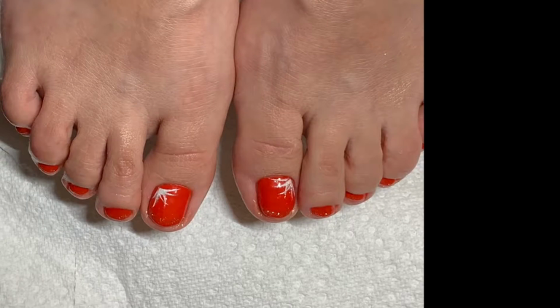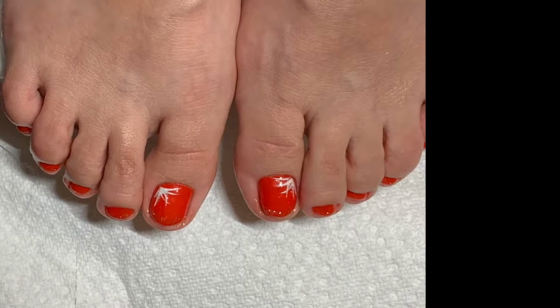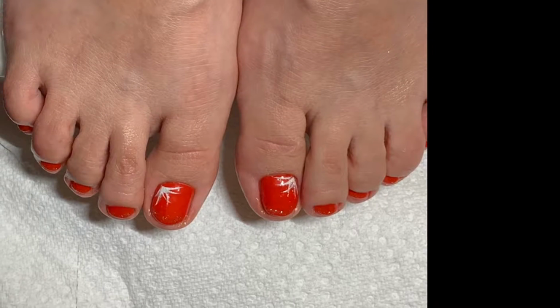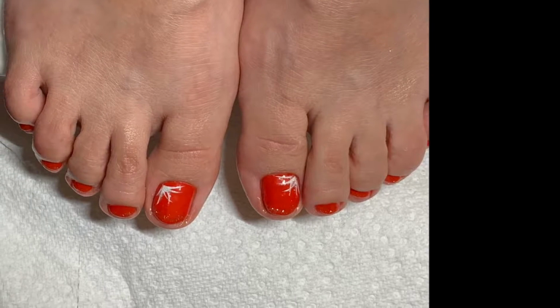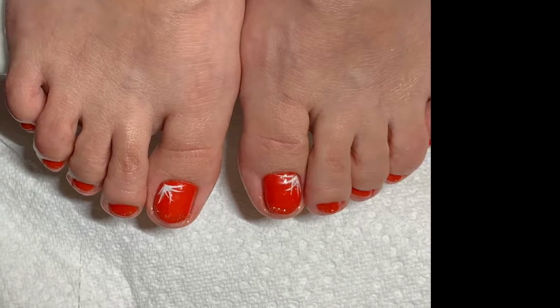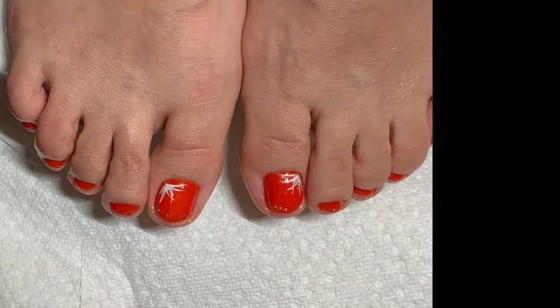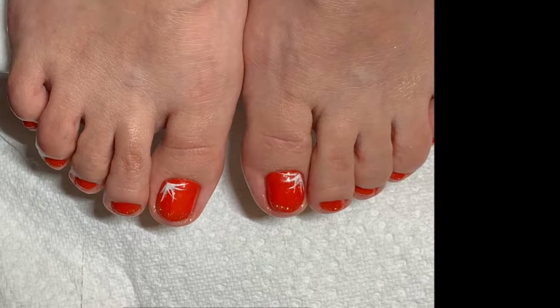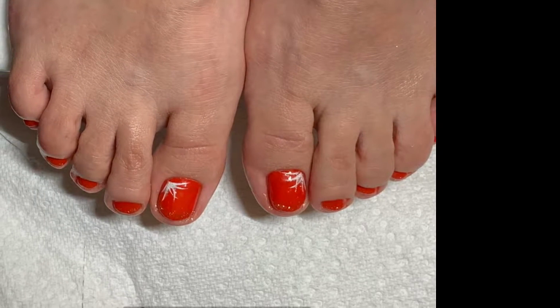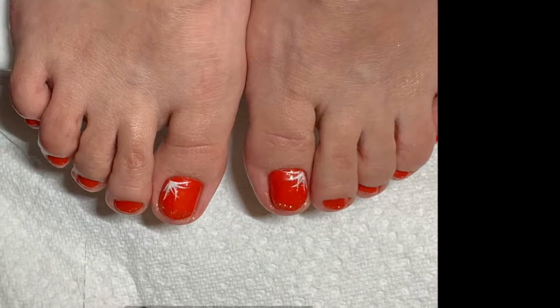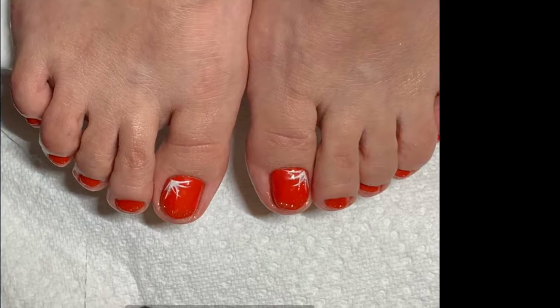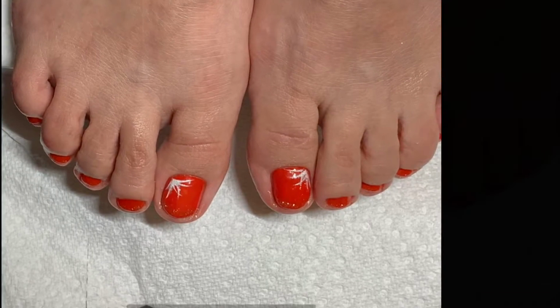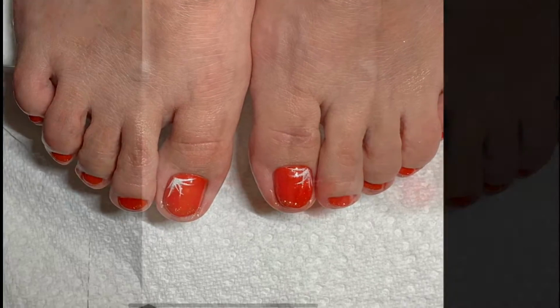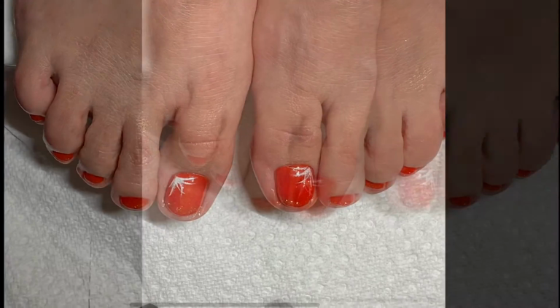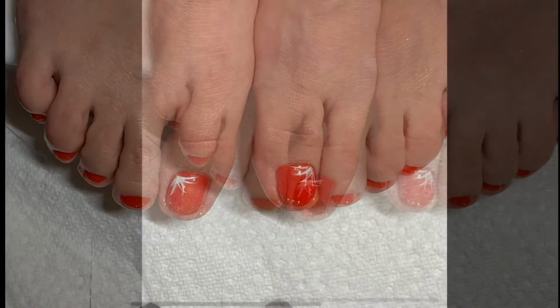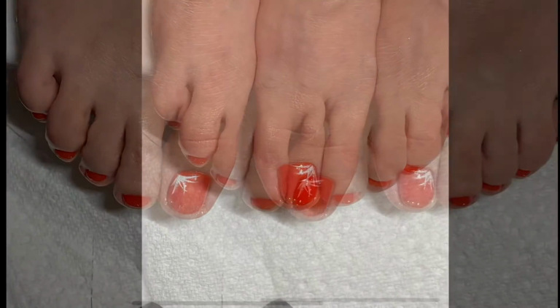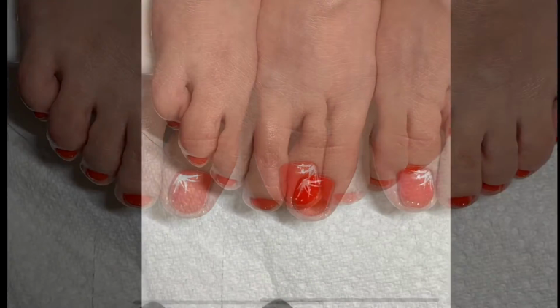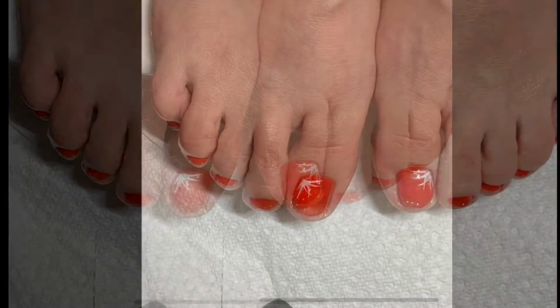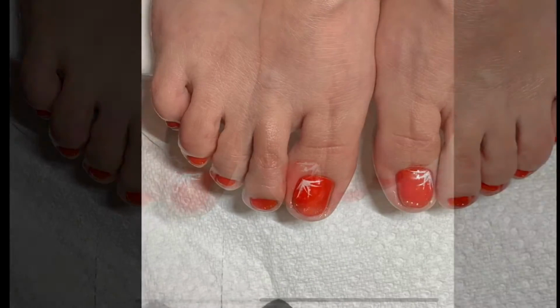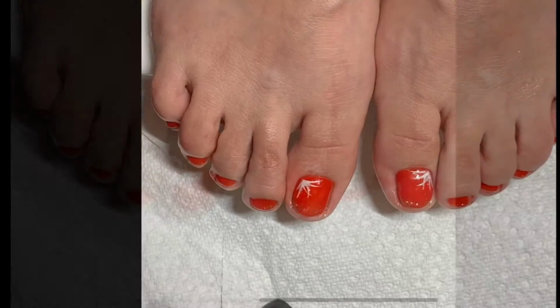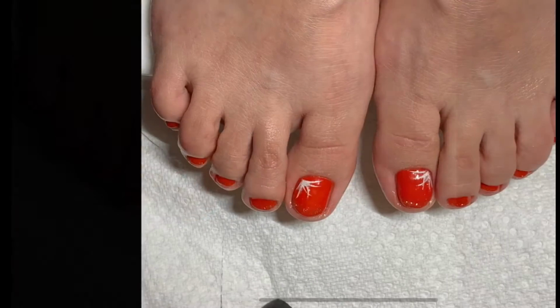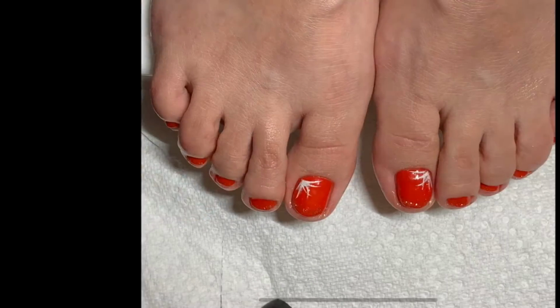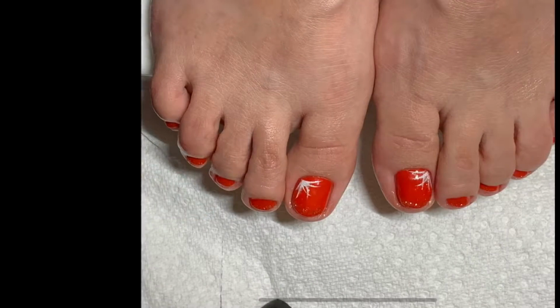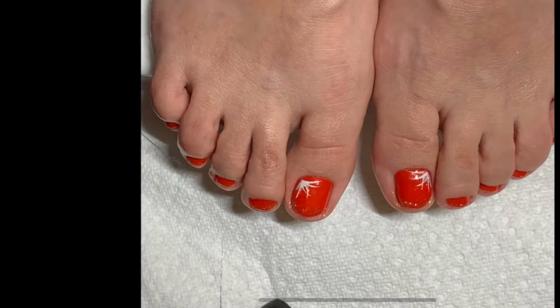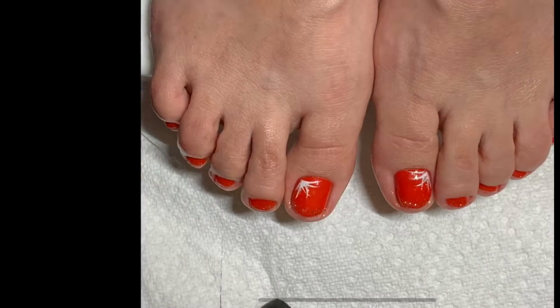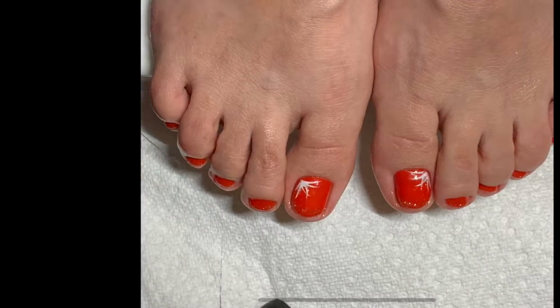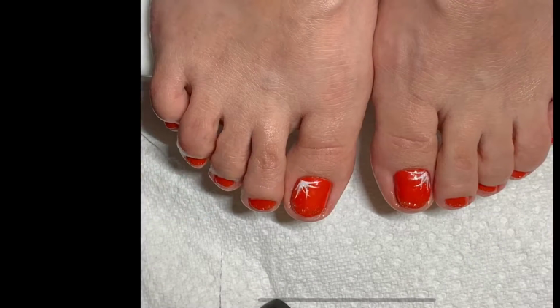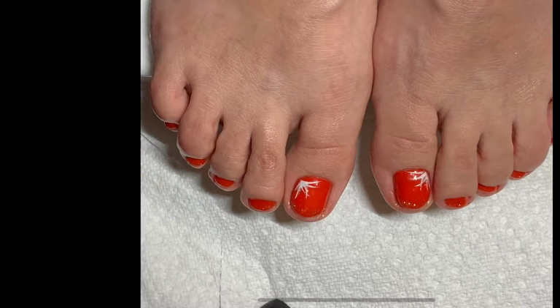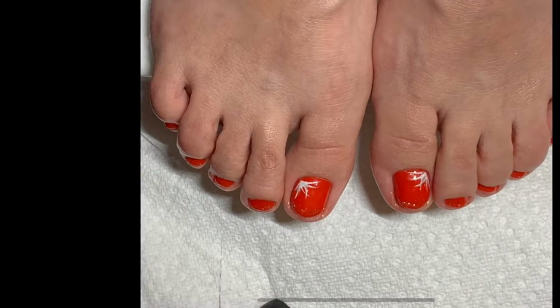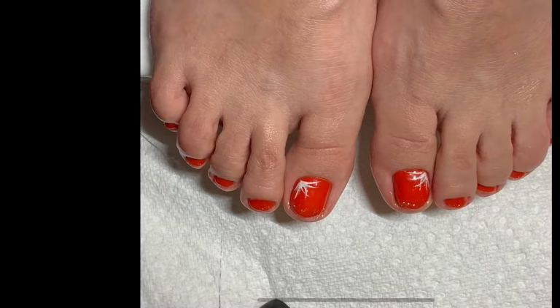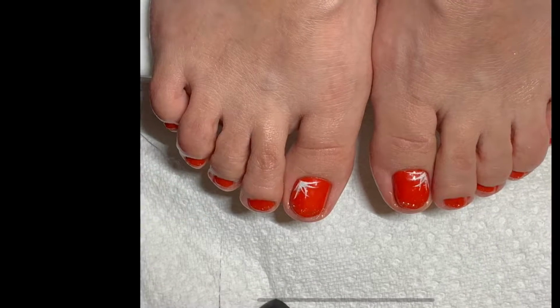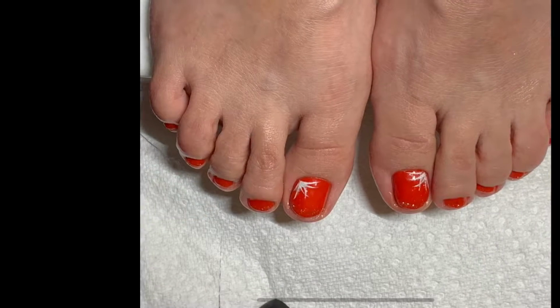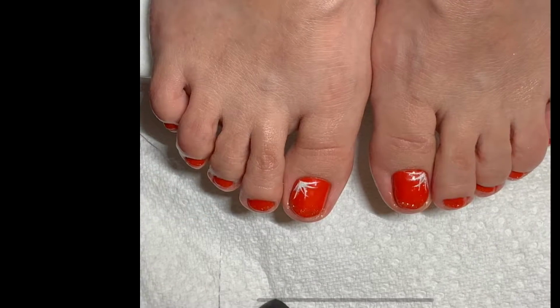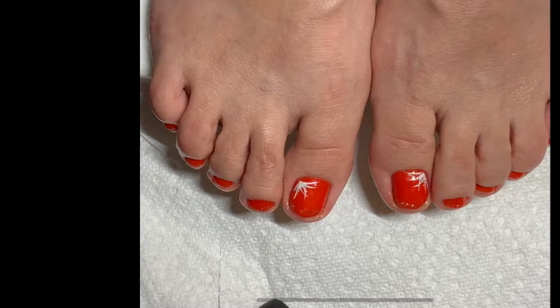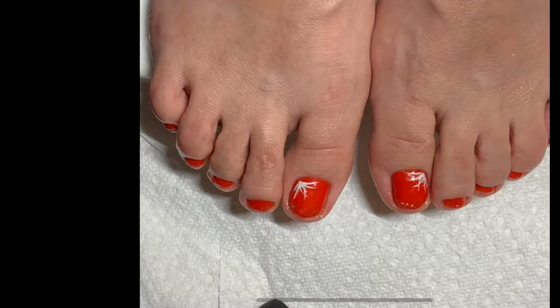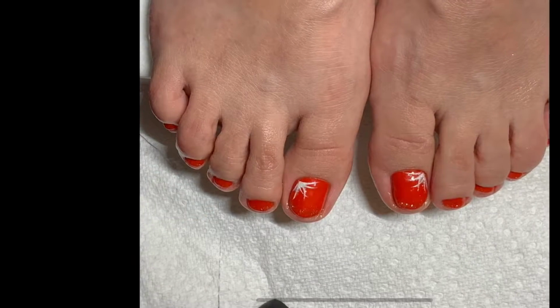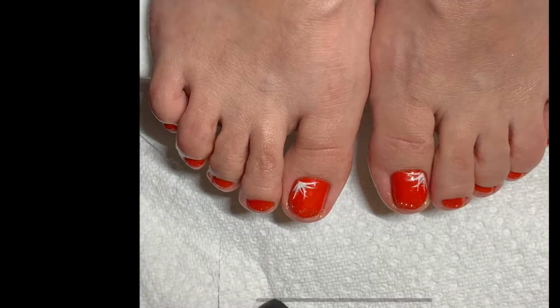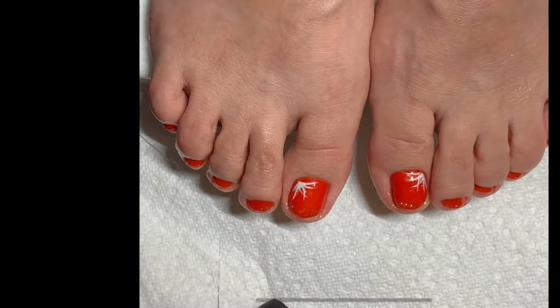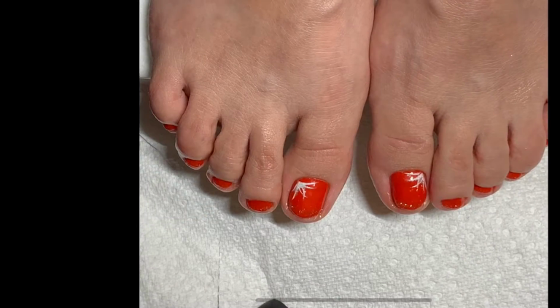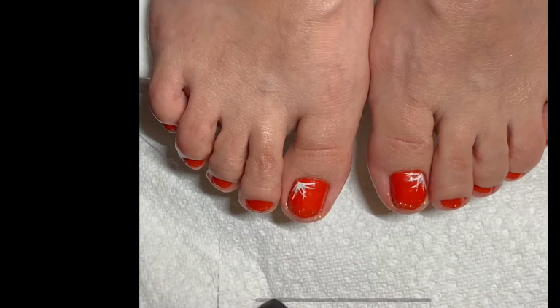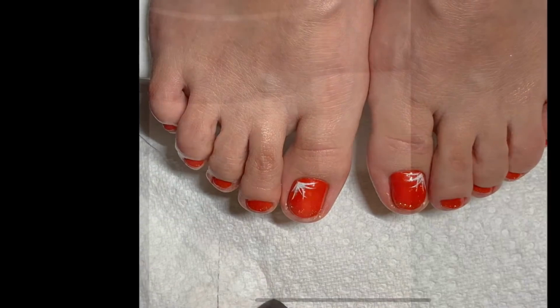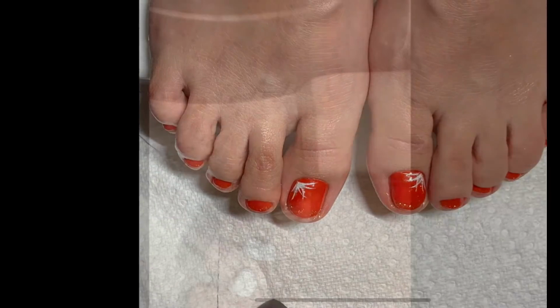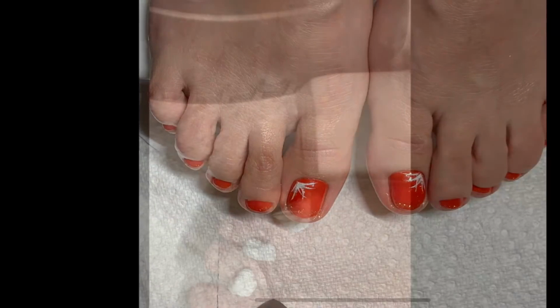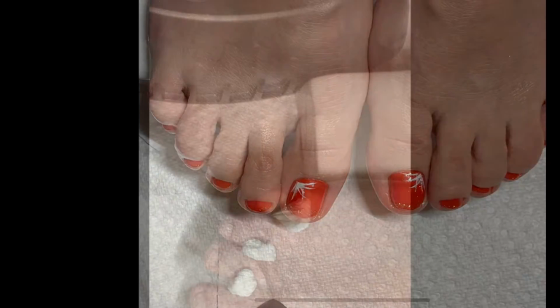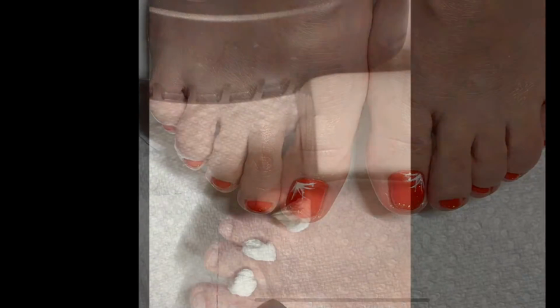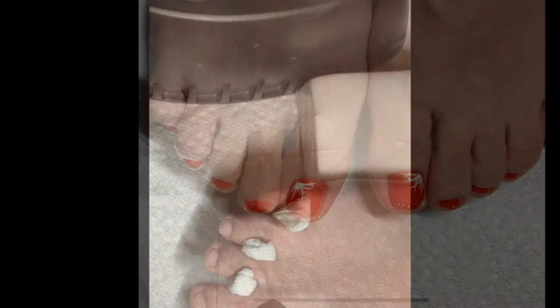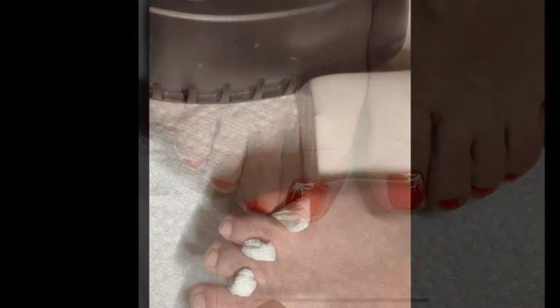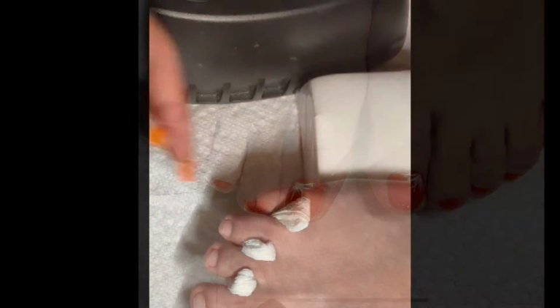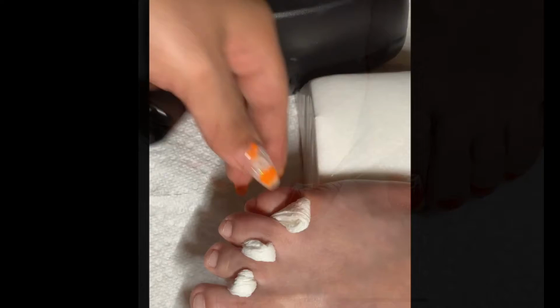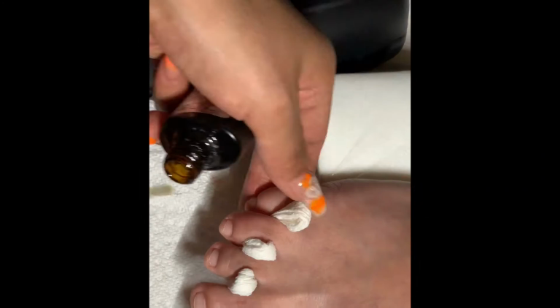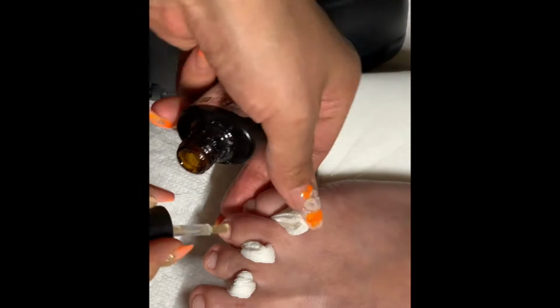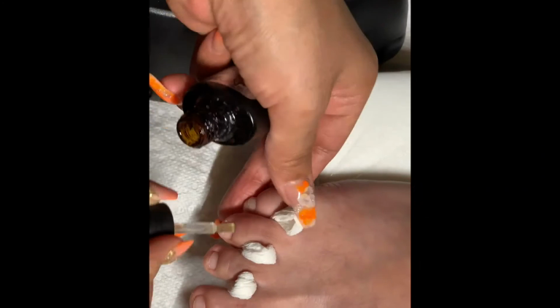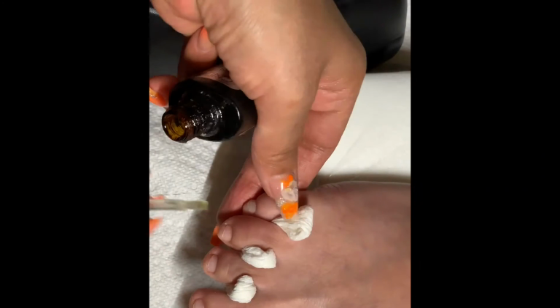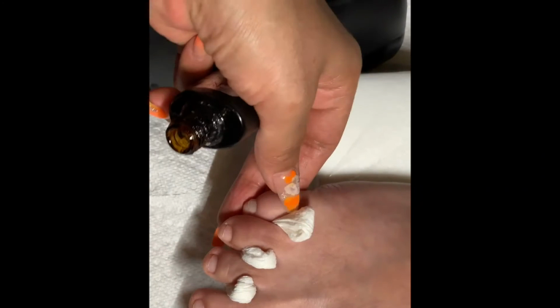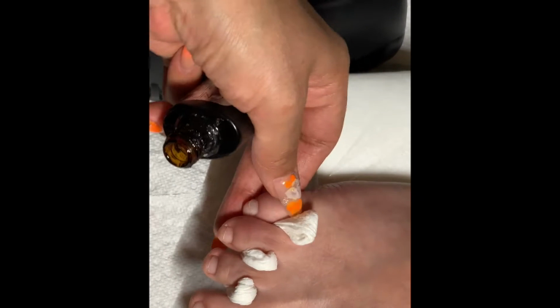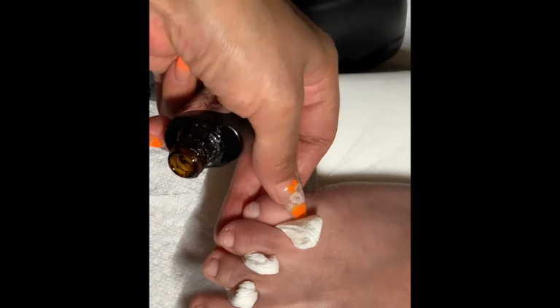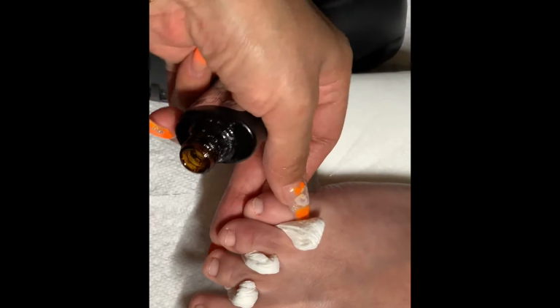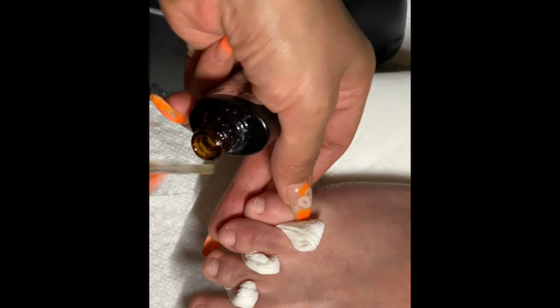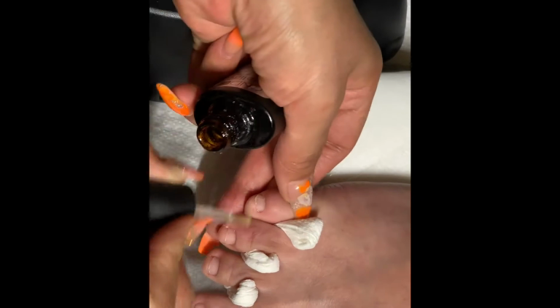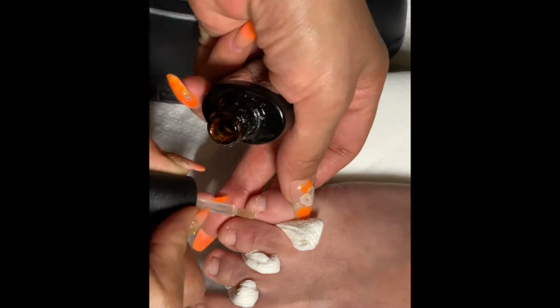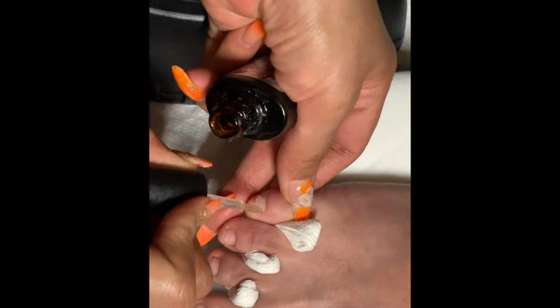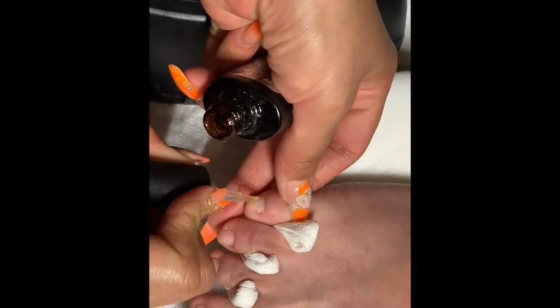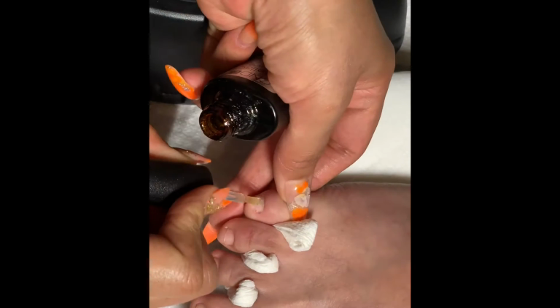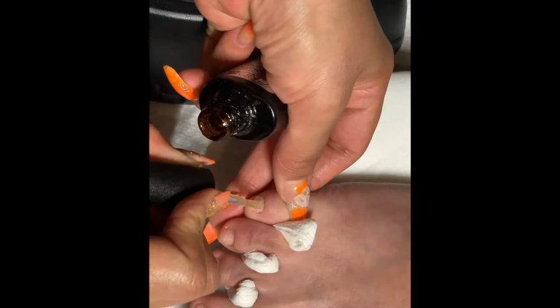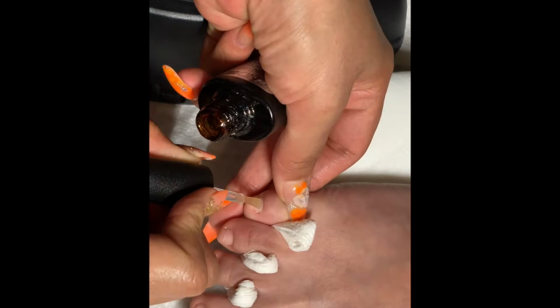Gel color can keep last longer, one month to two months.